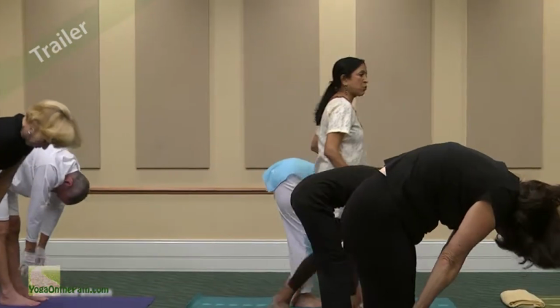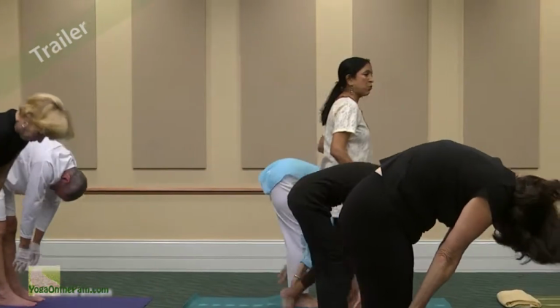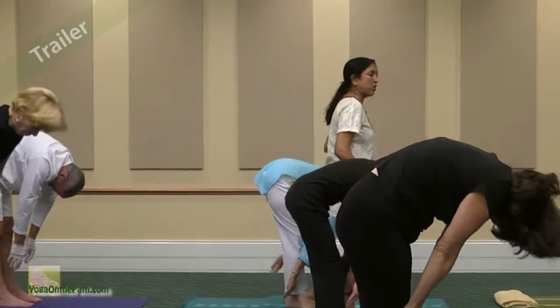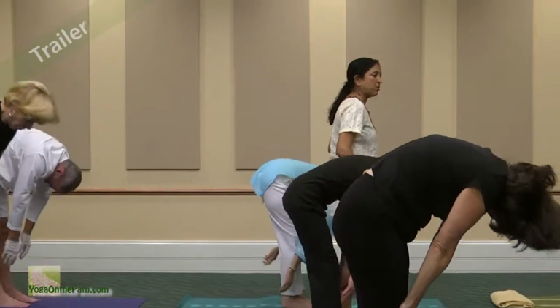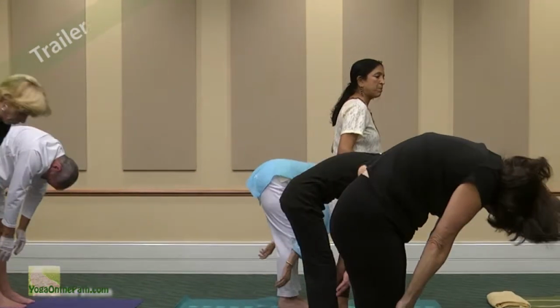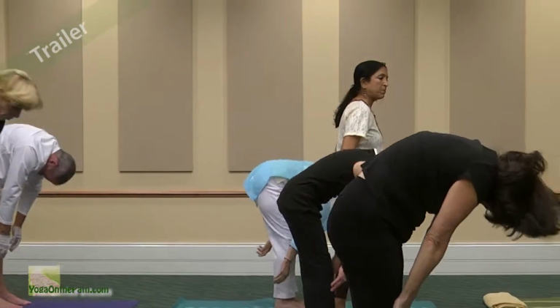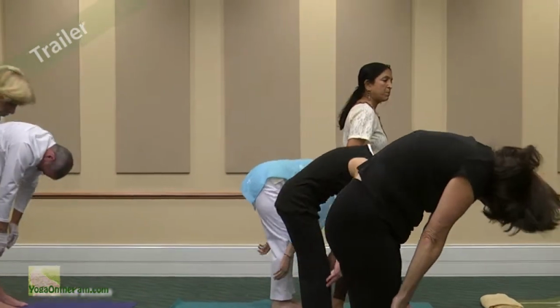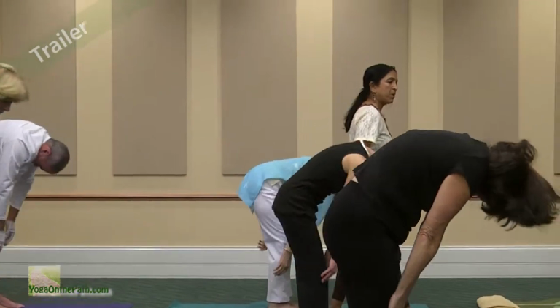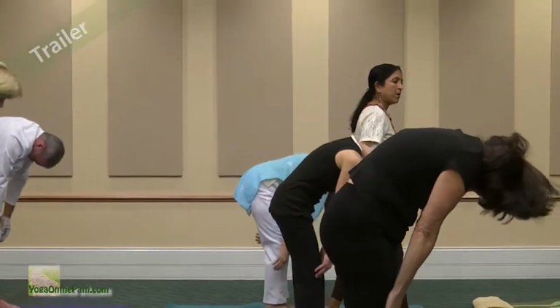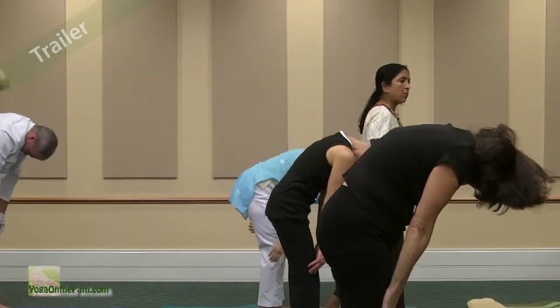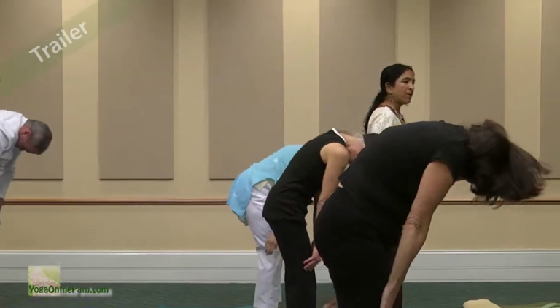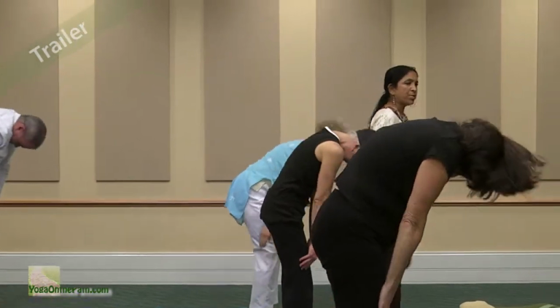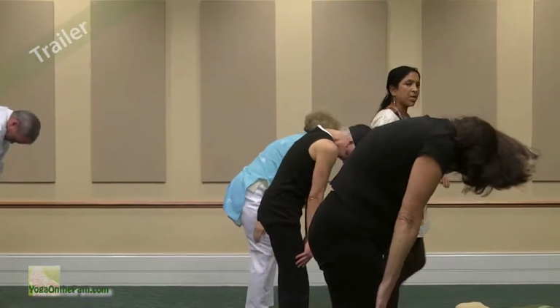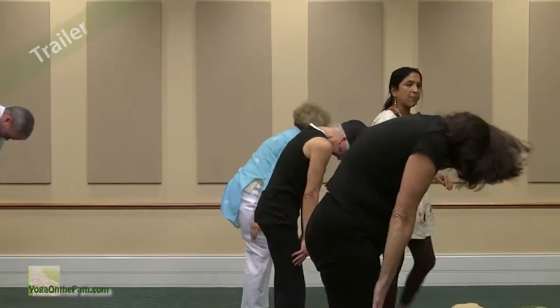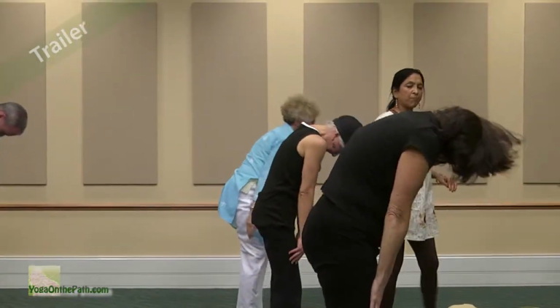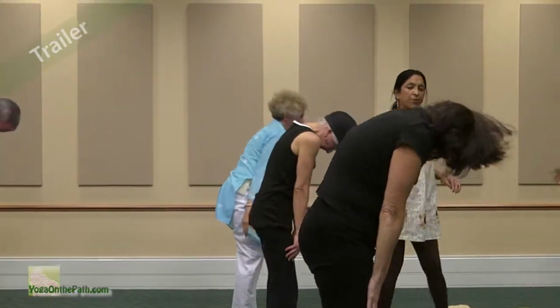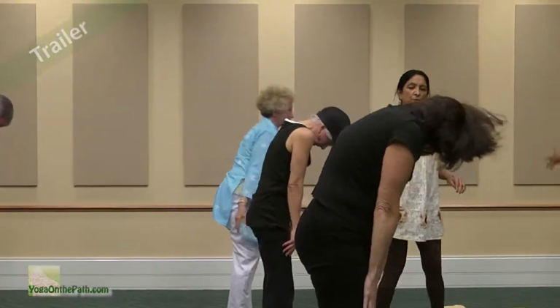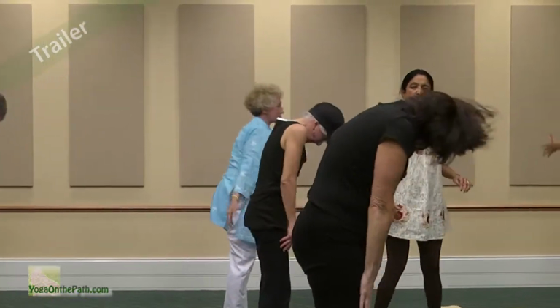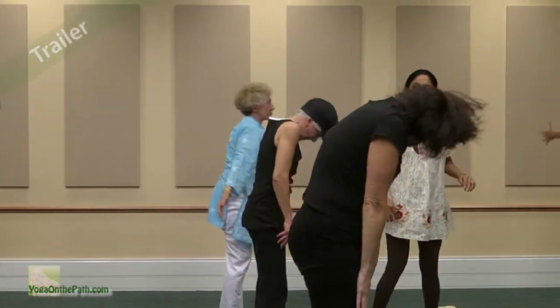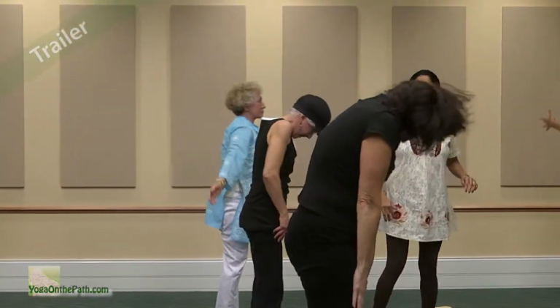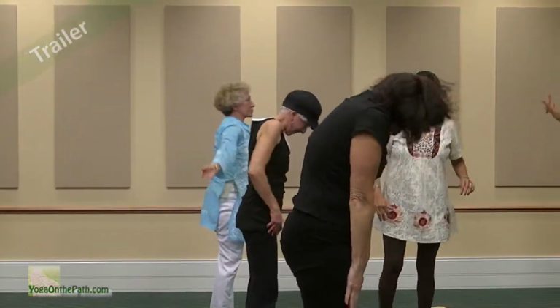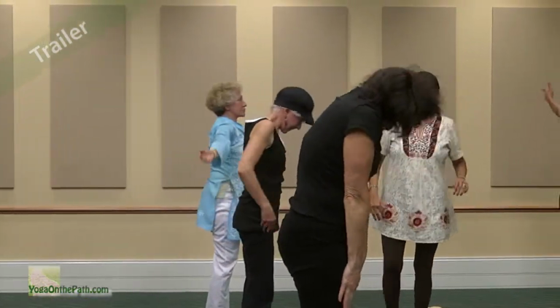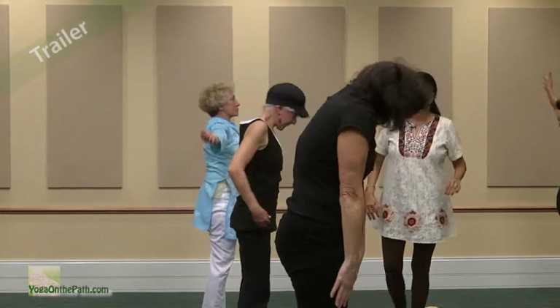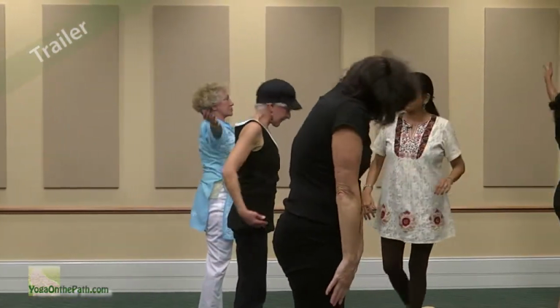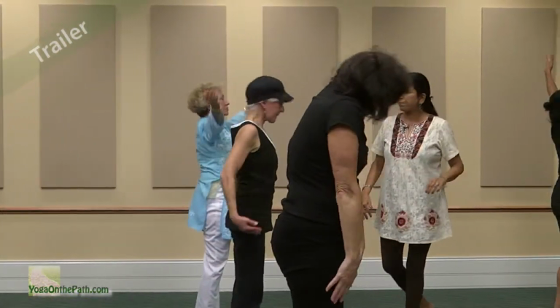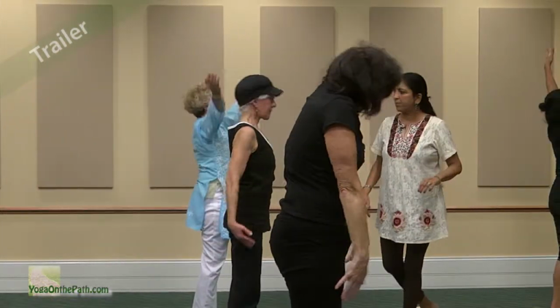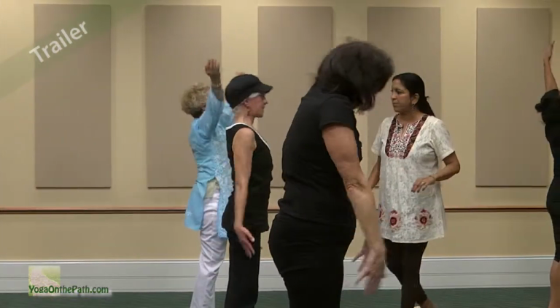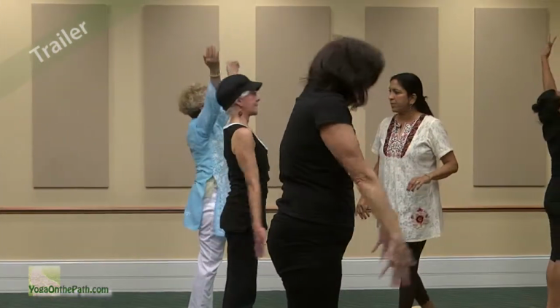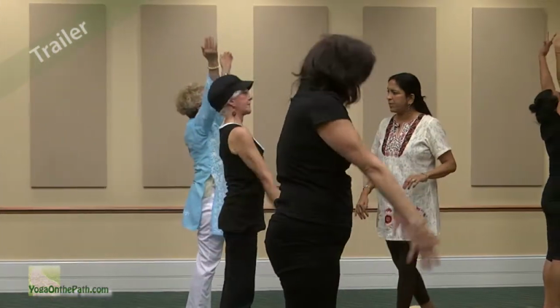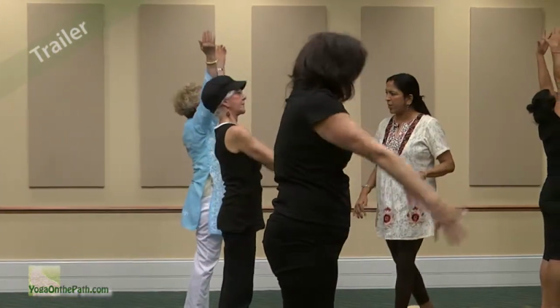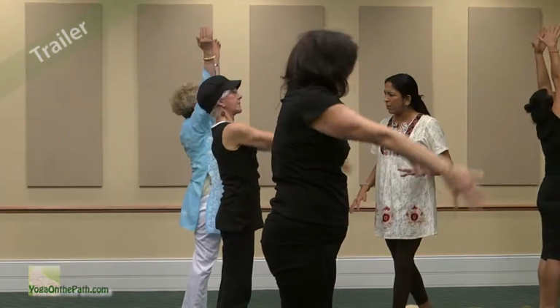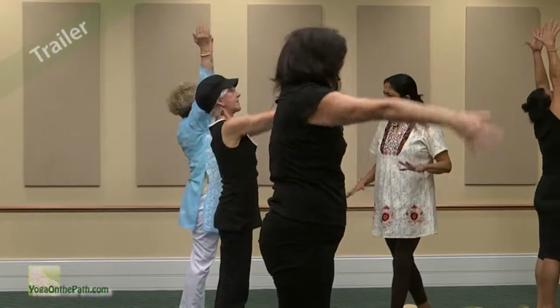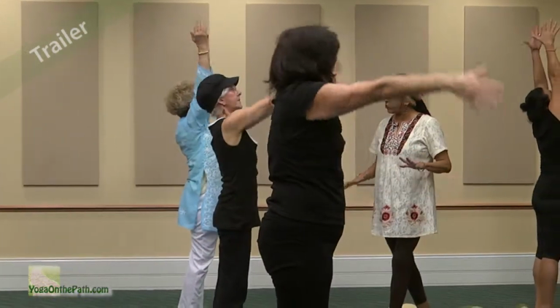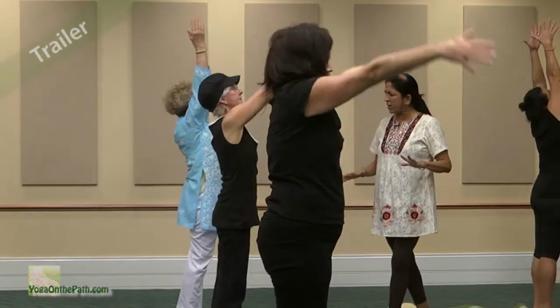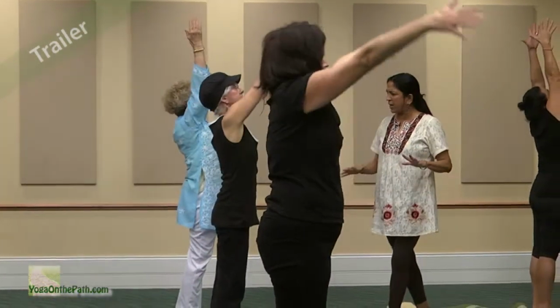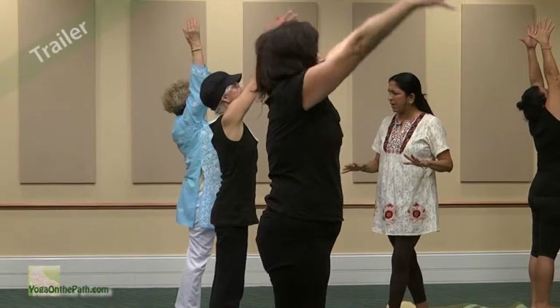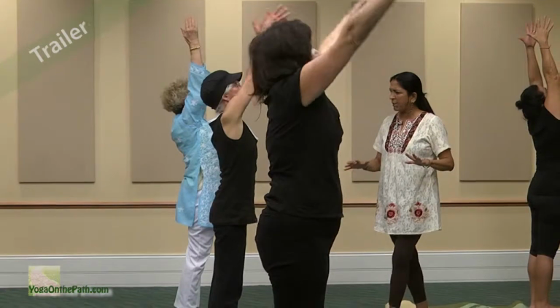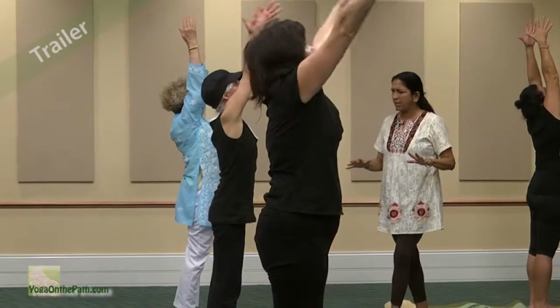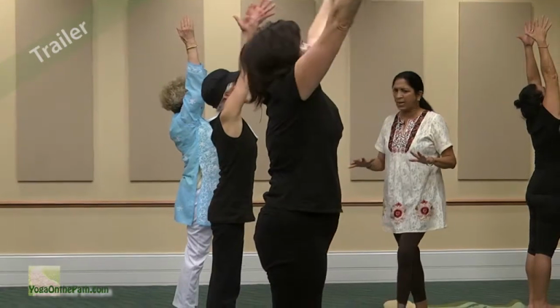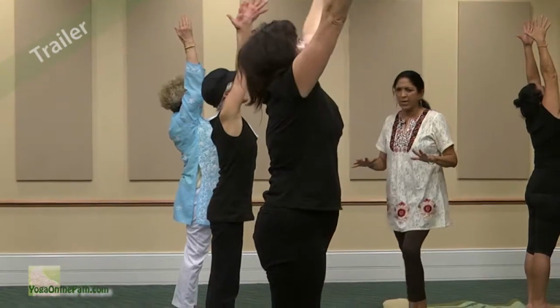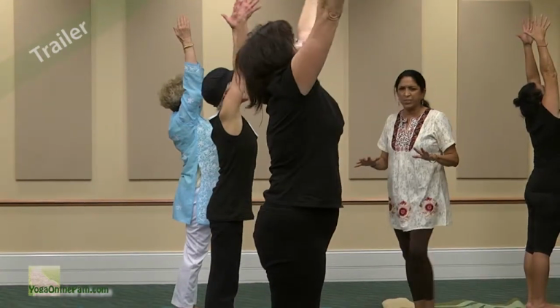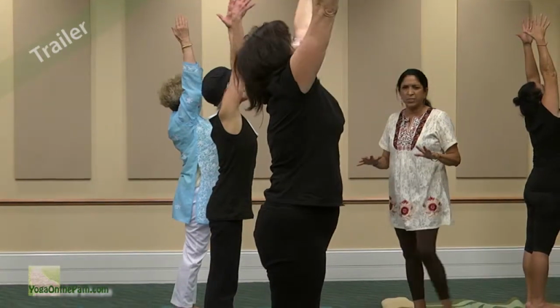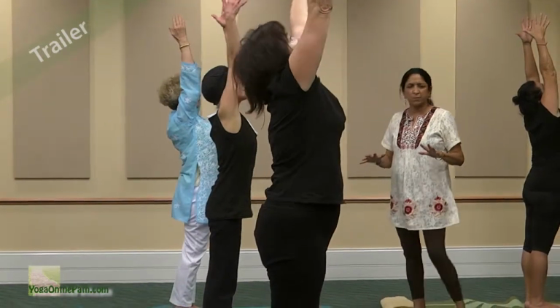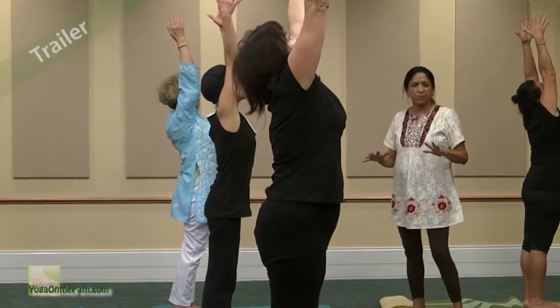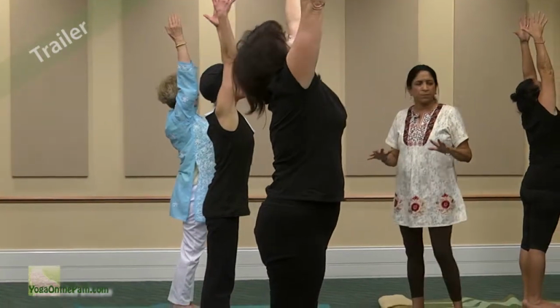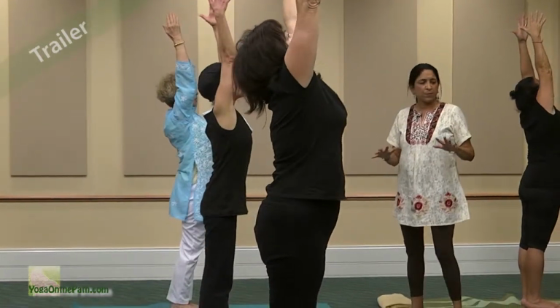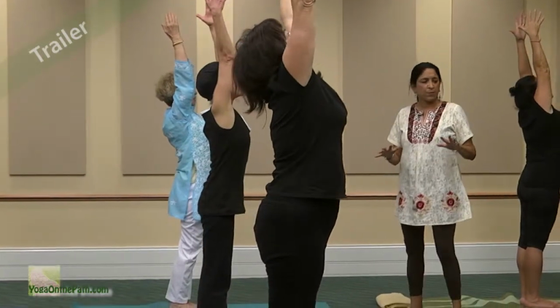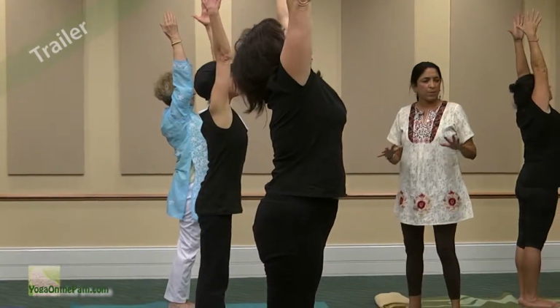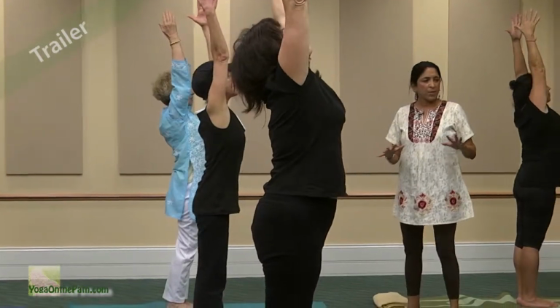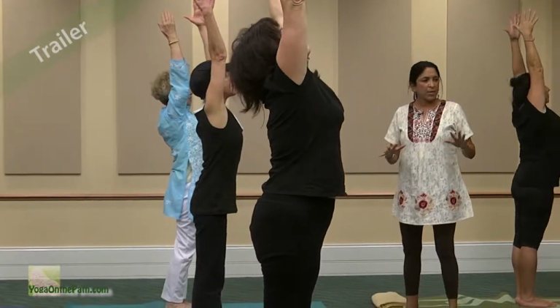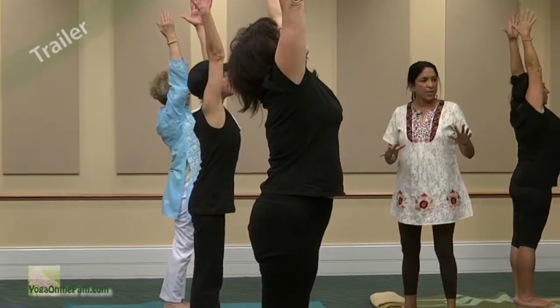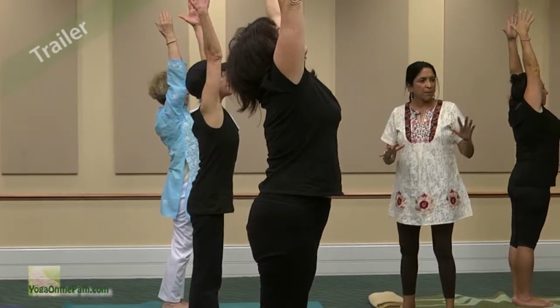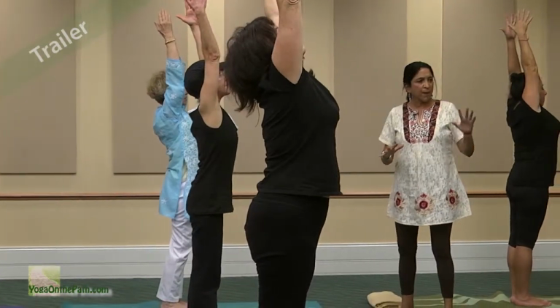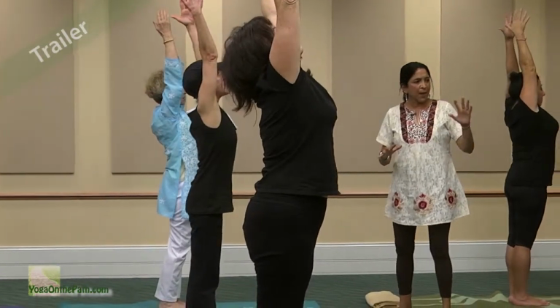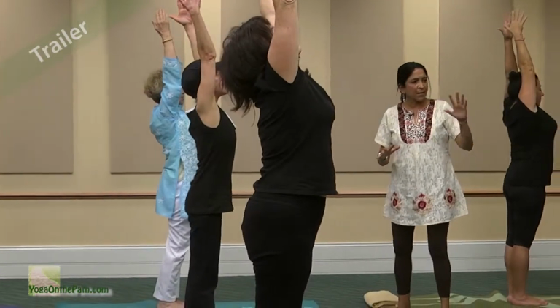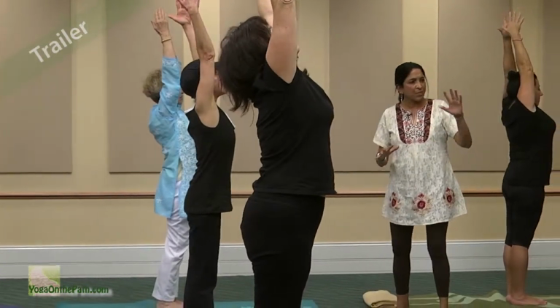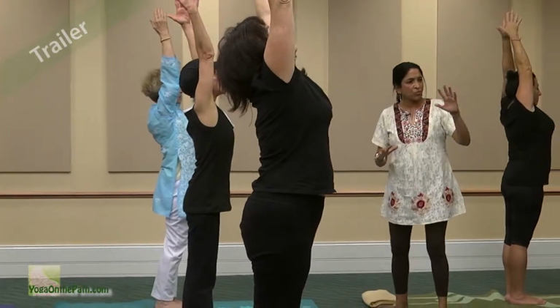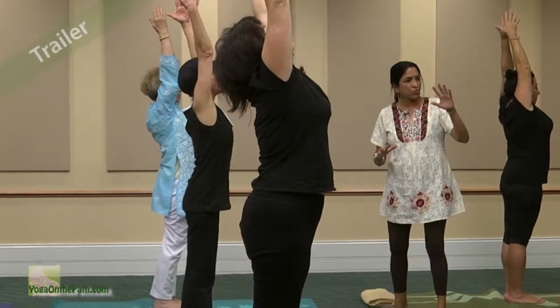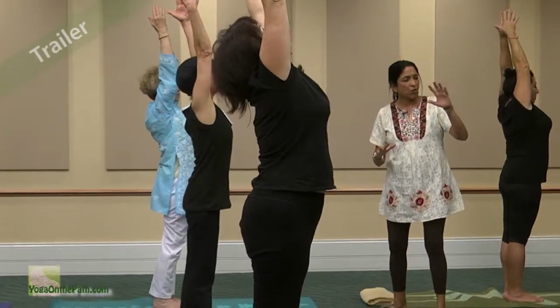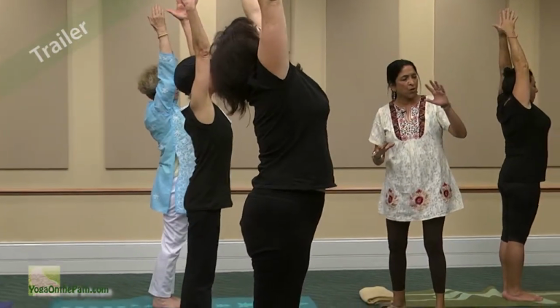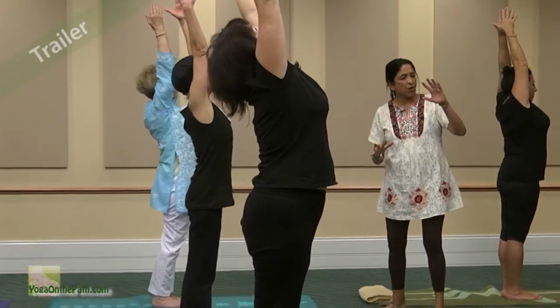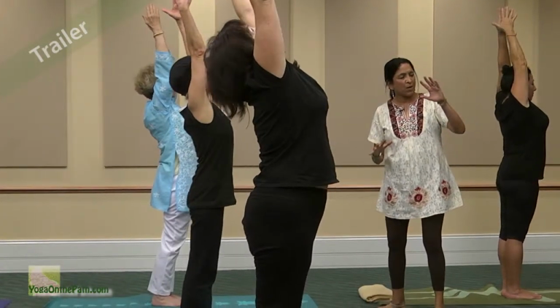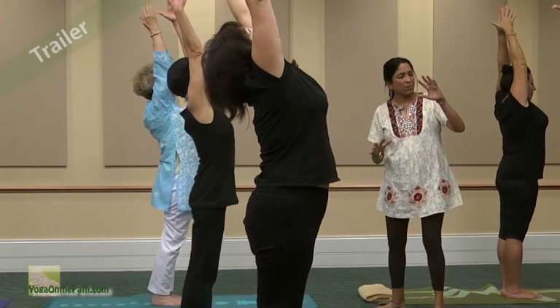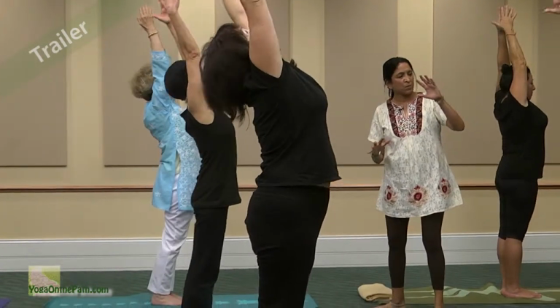Stand up tall, reach up with those arms. Take your time, guys — lean back into your heart.